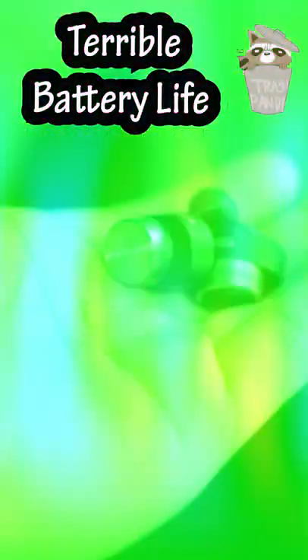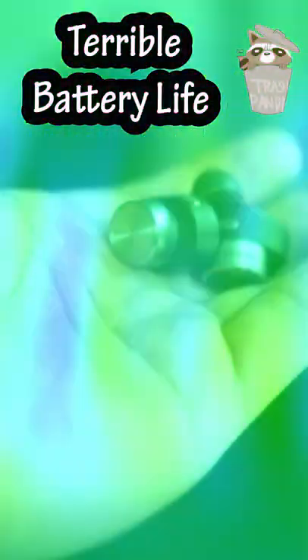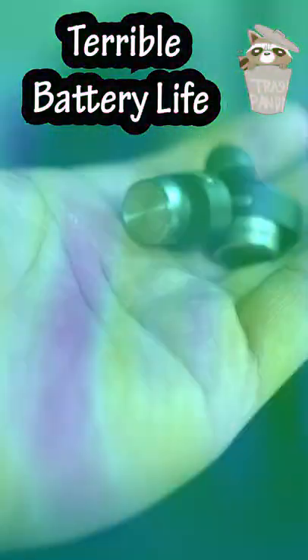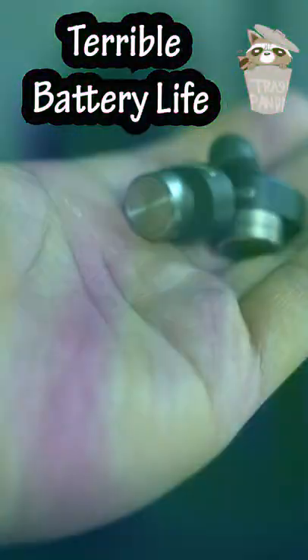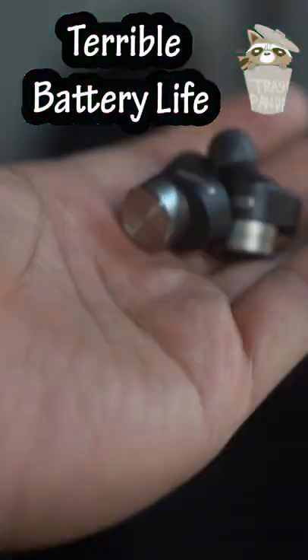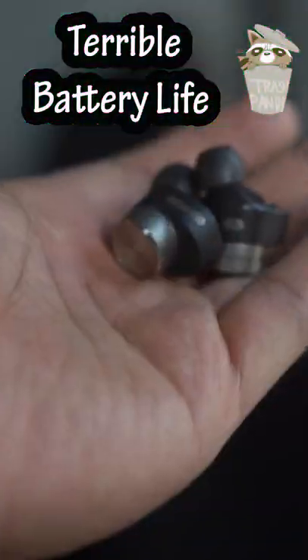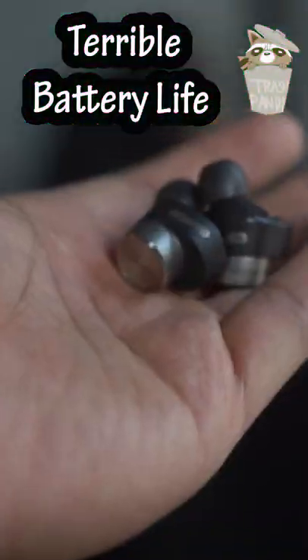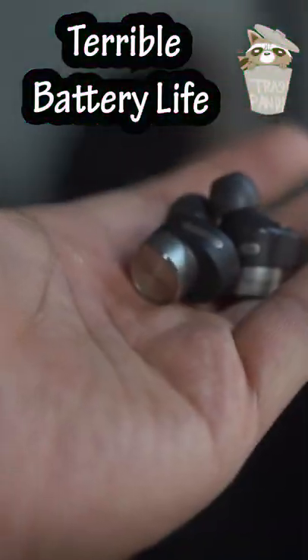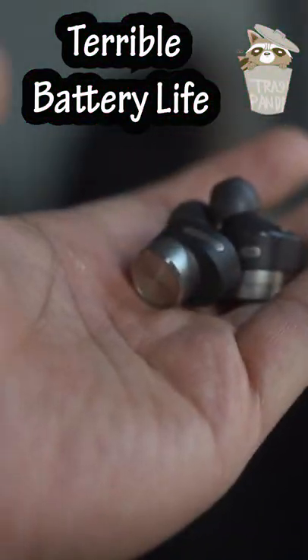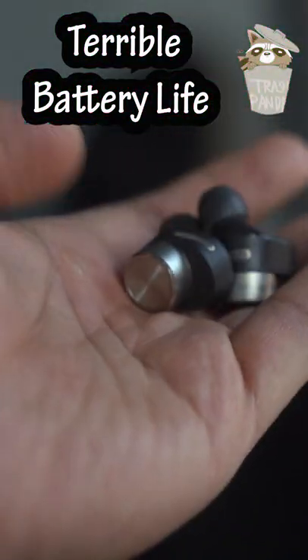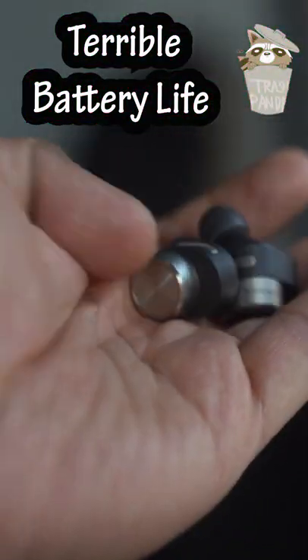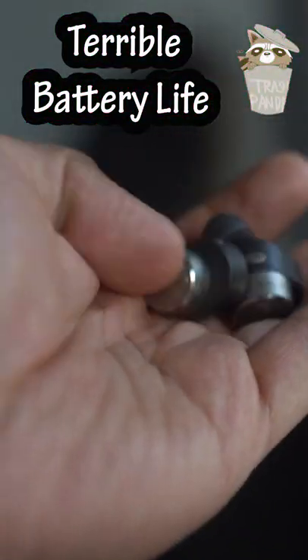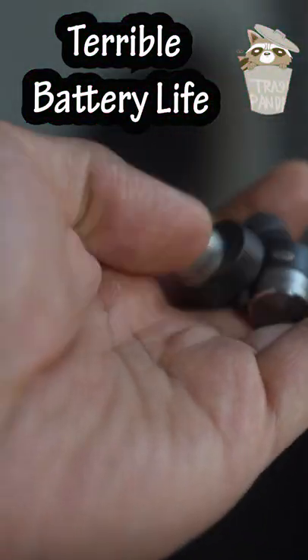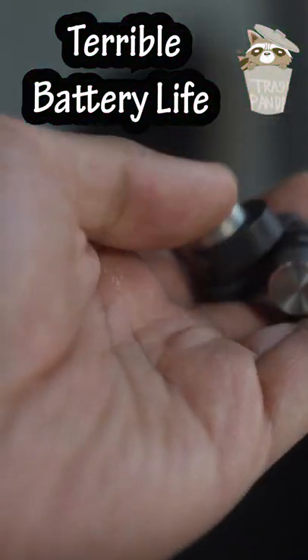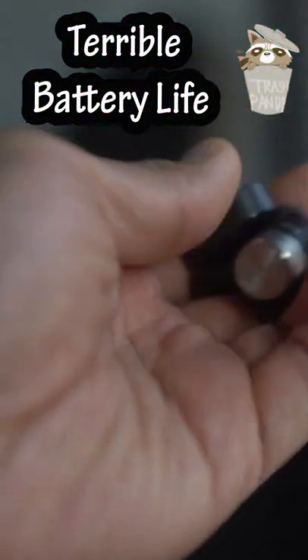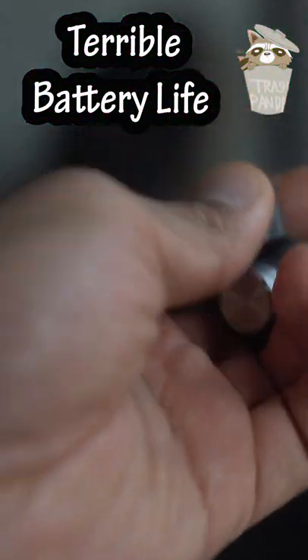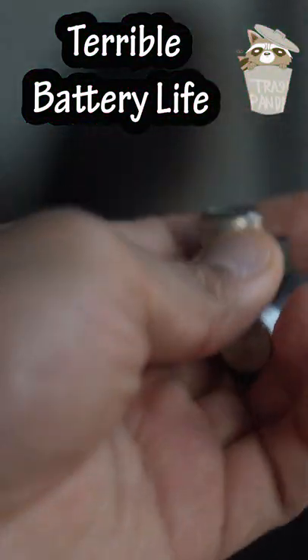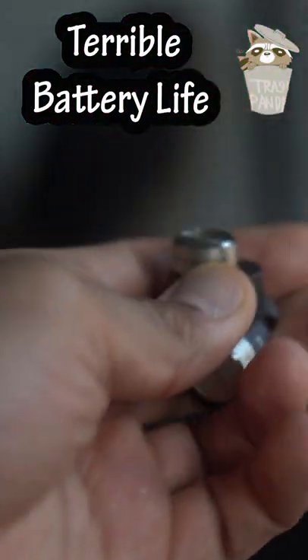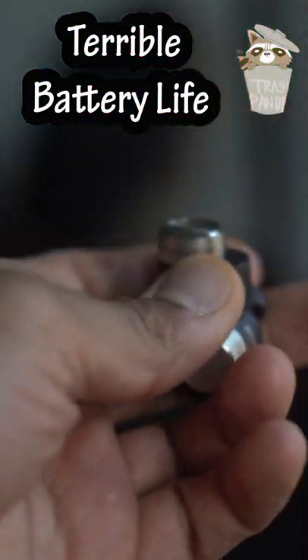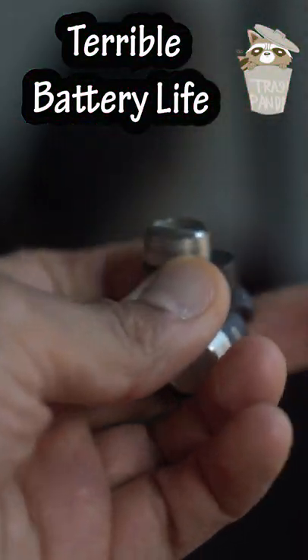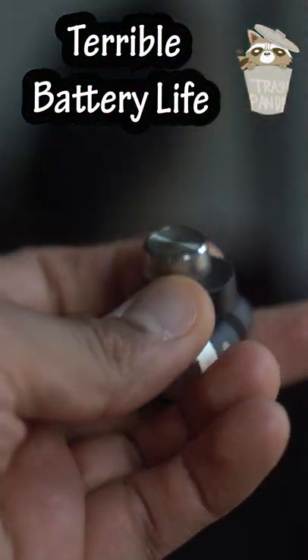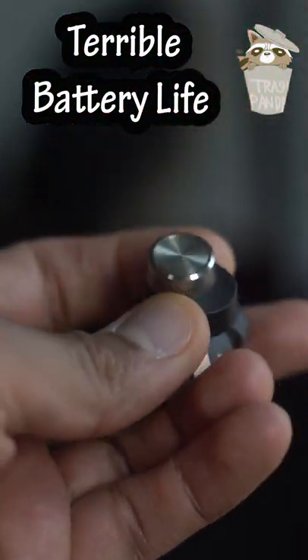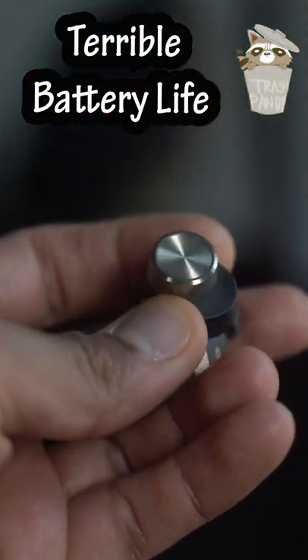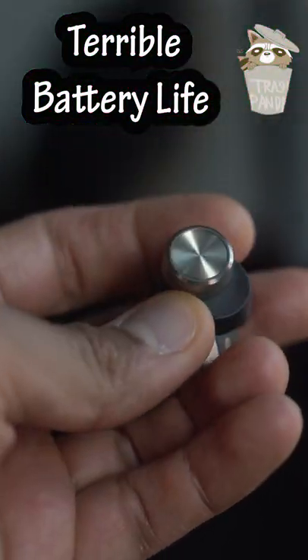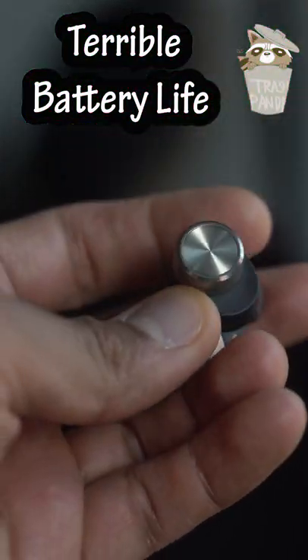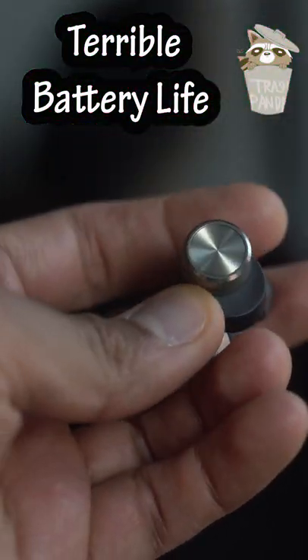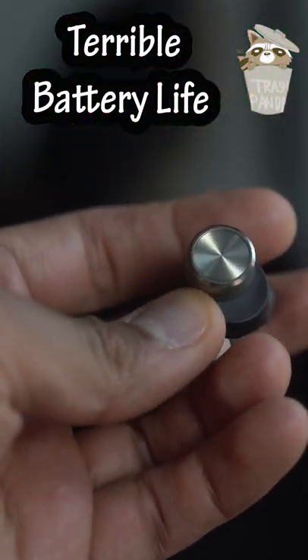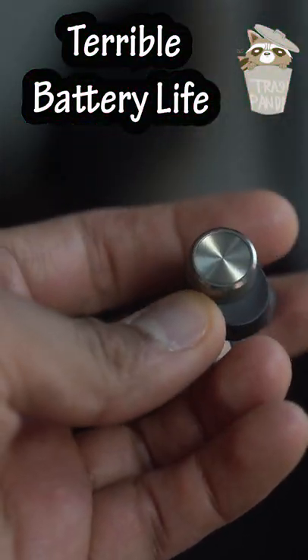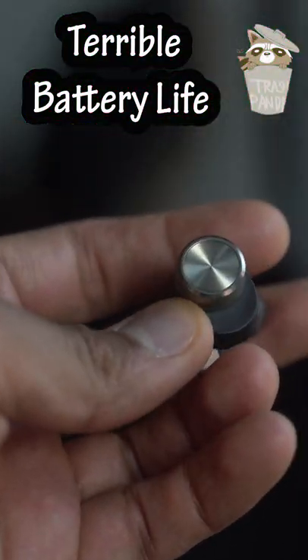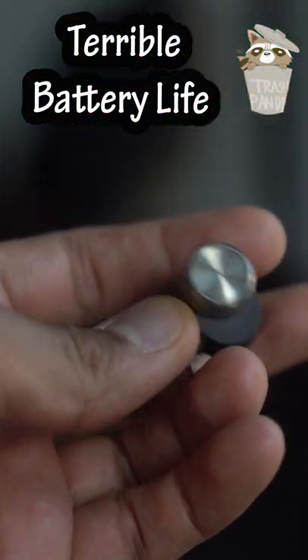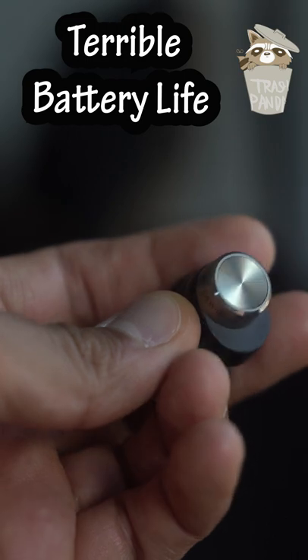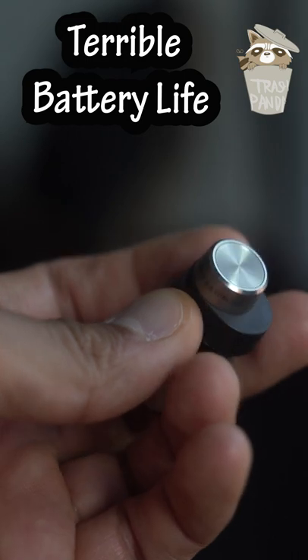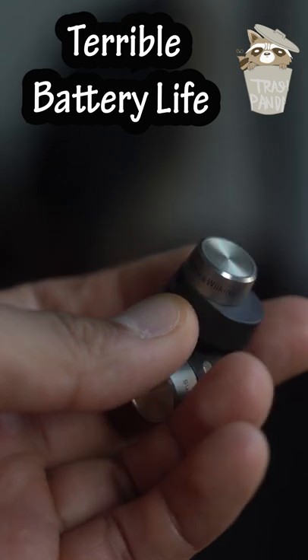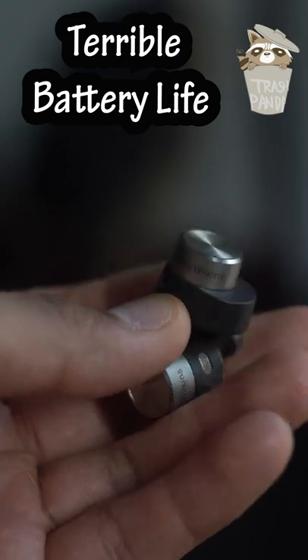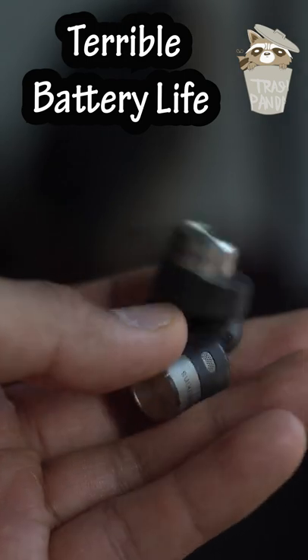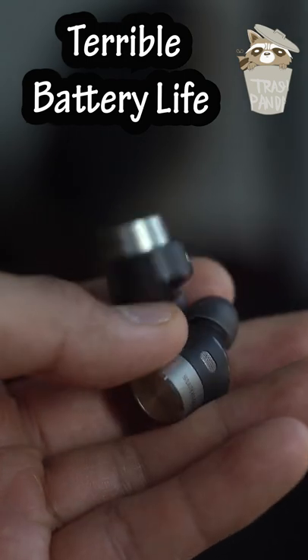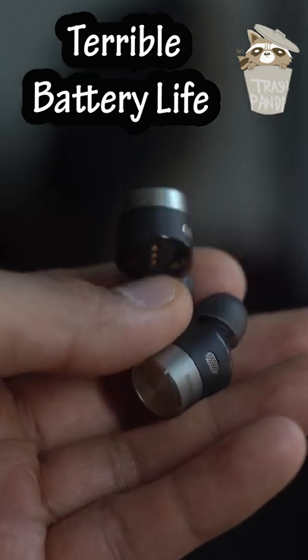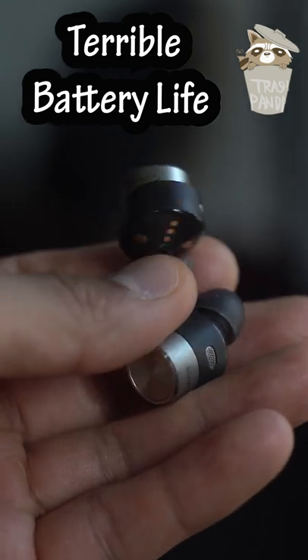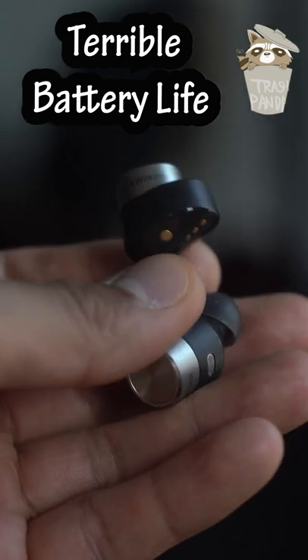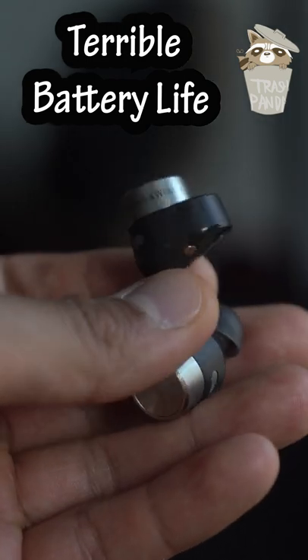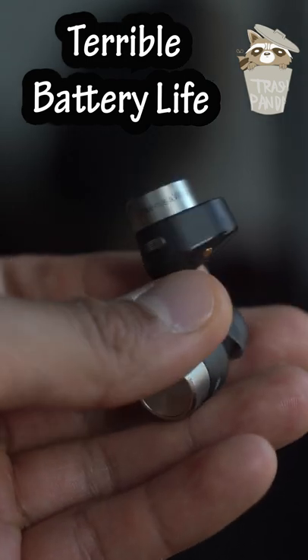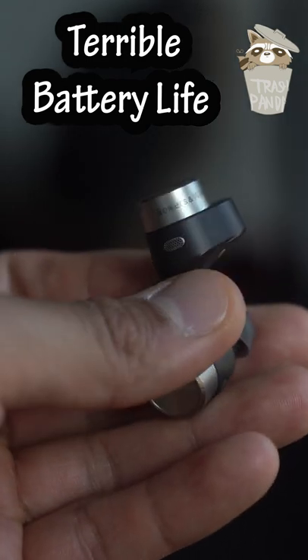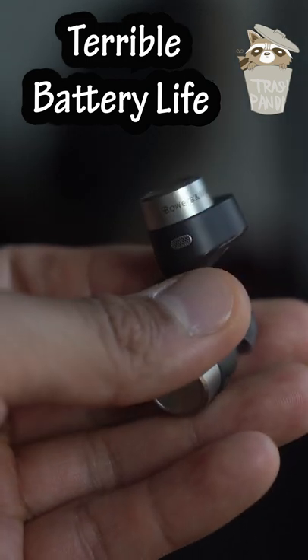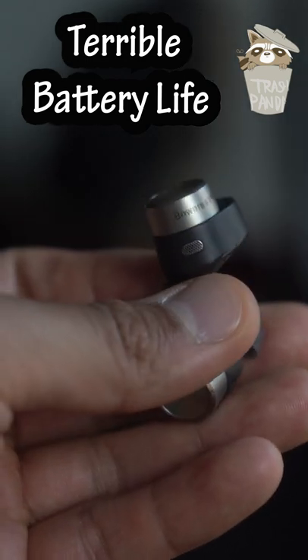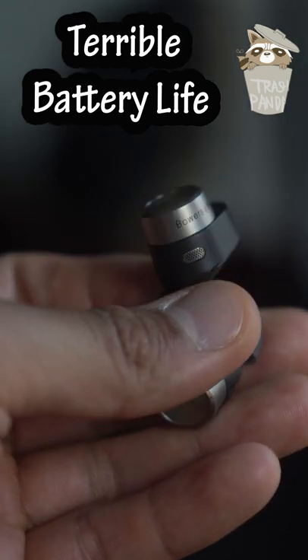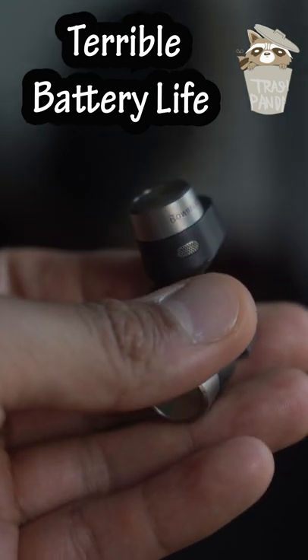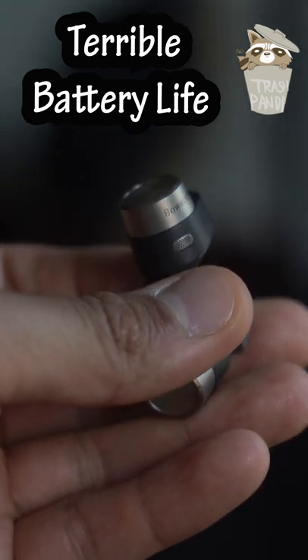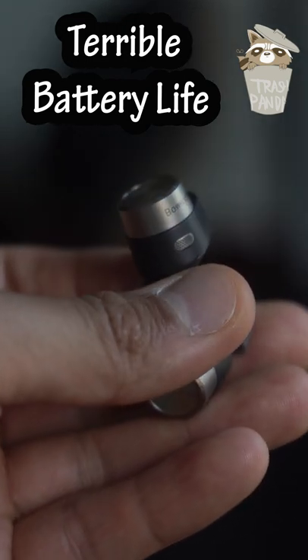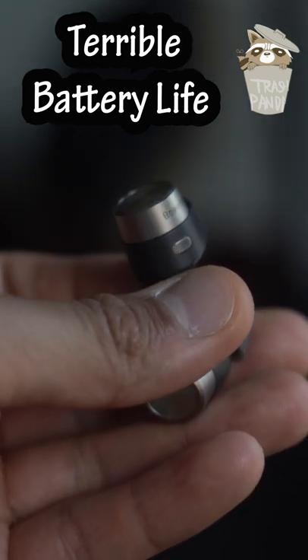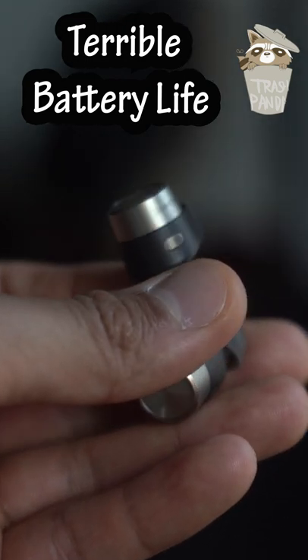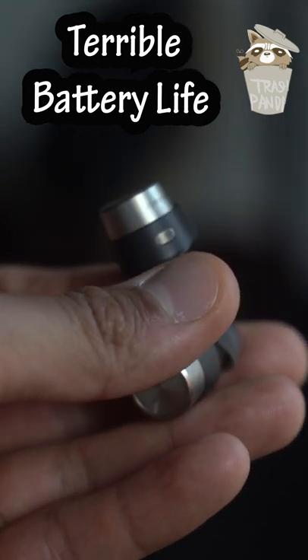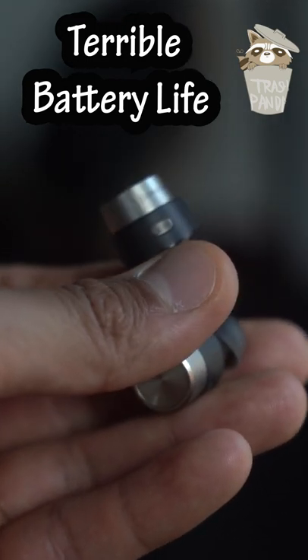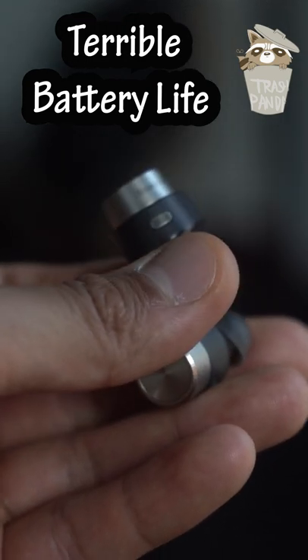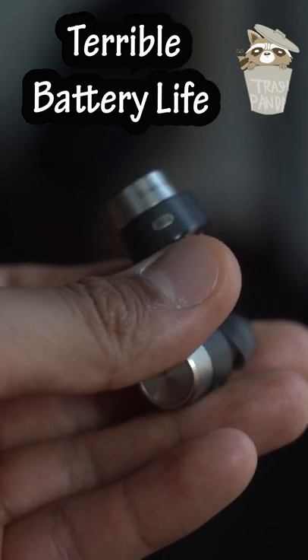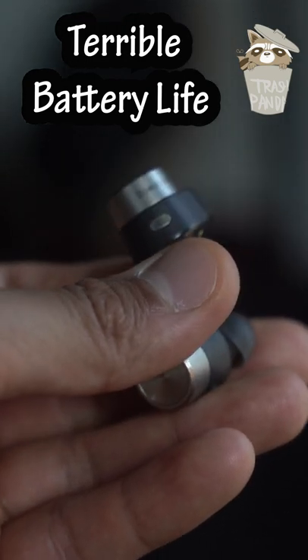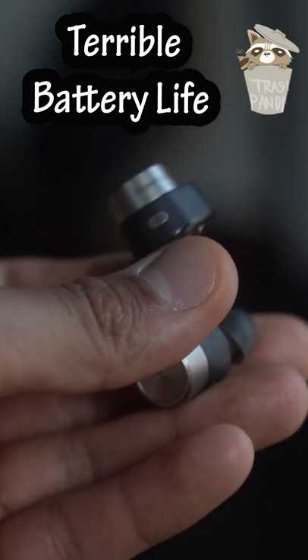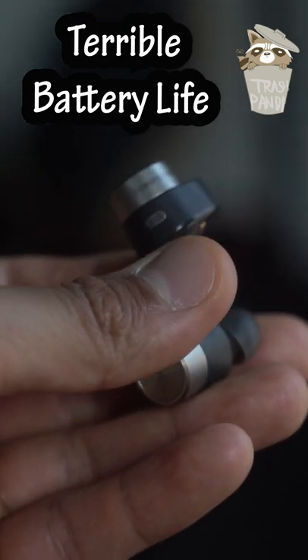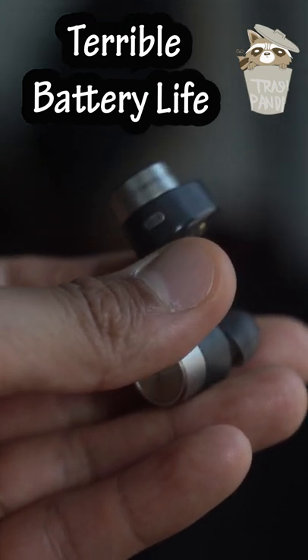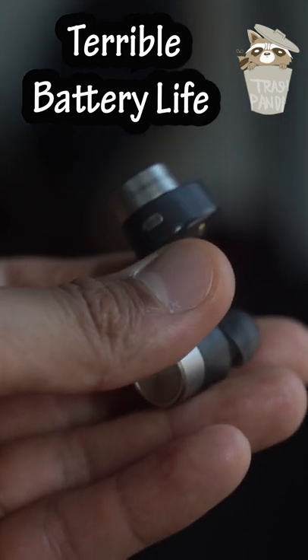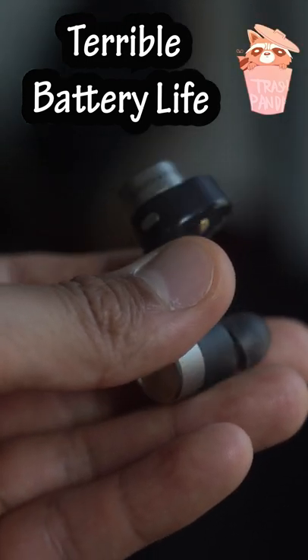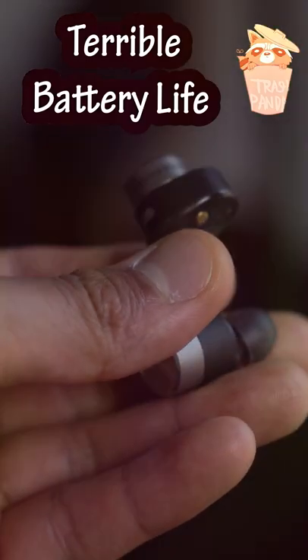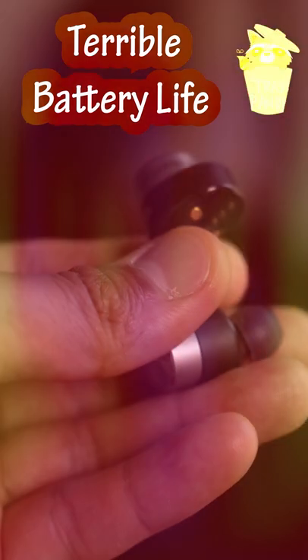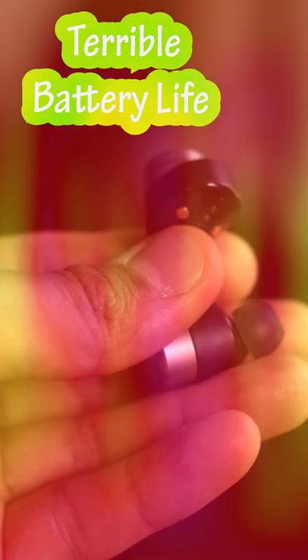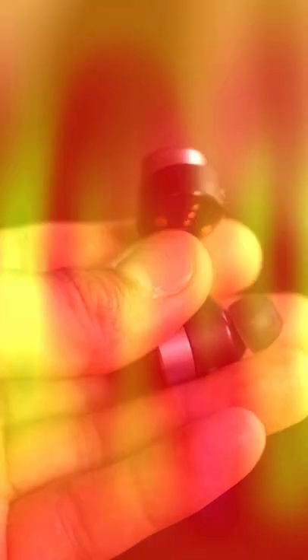Lastly, the battery is simply abysmal. They're rated at 4 hours per charge, which is pretty poor anyway, but I was averaging around 30 minutes short of that.